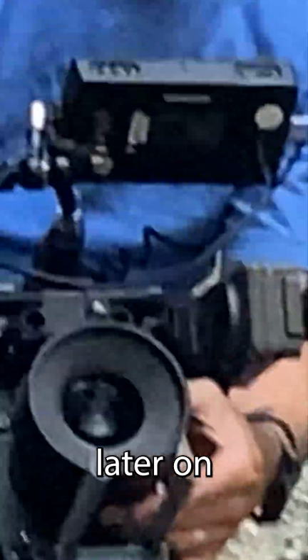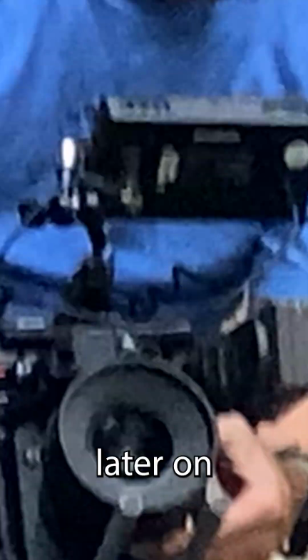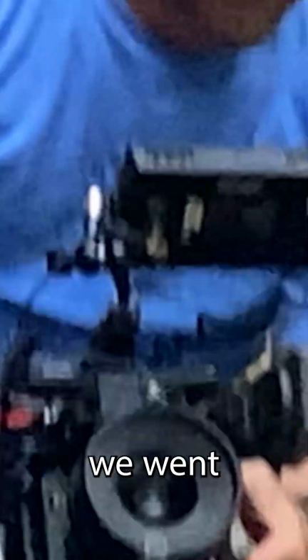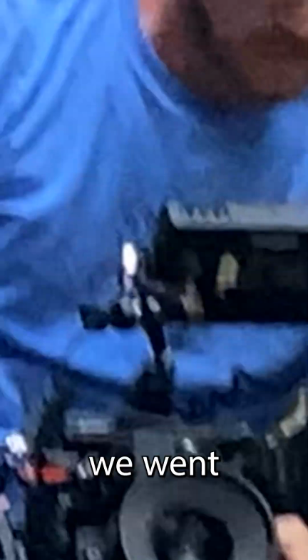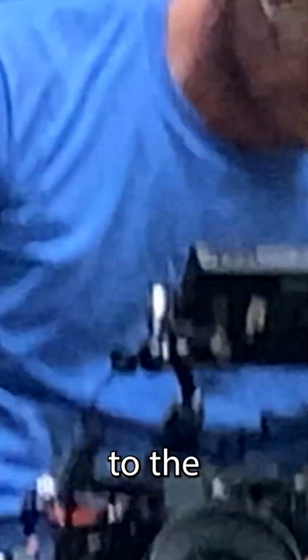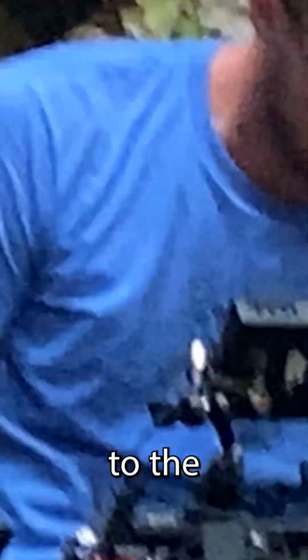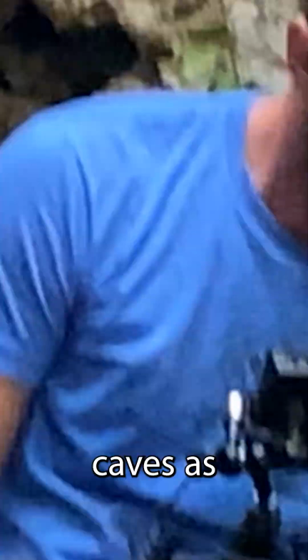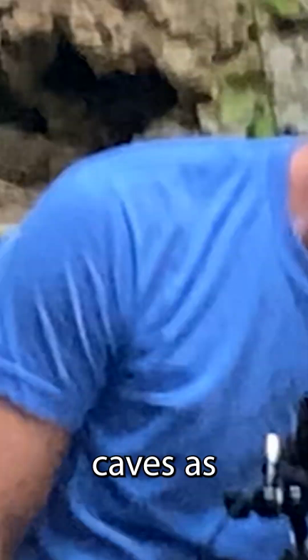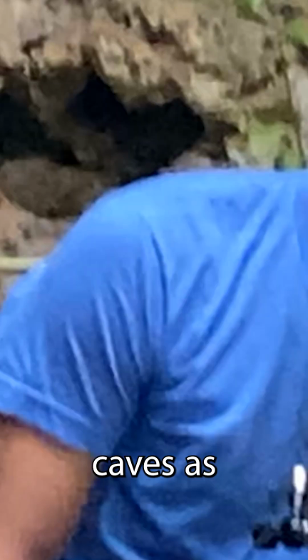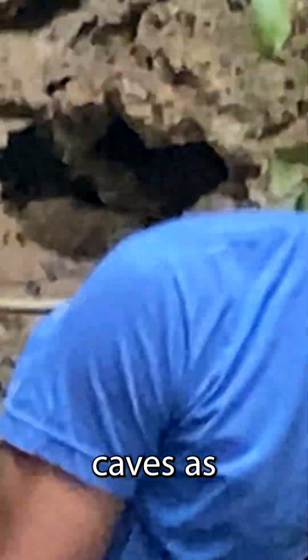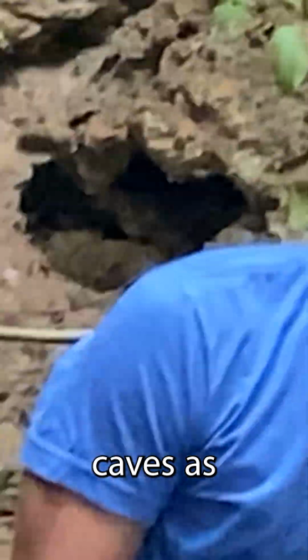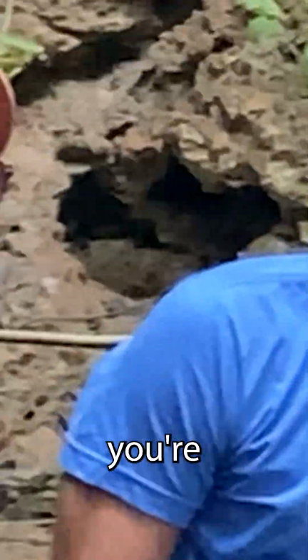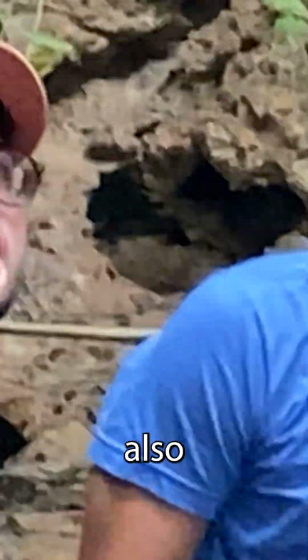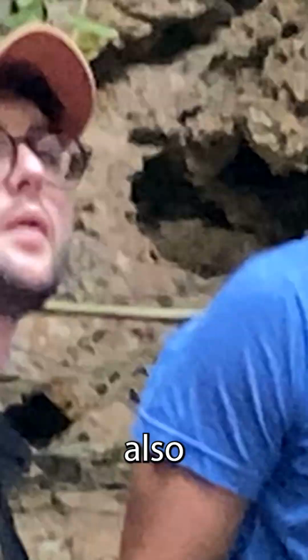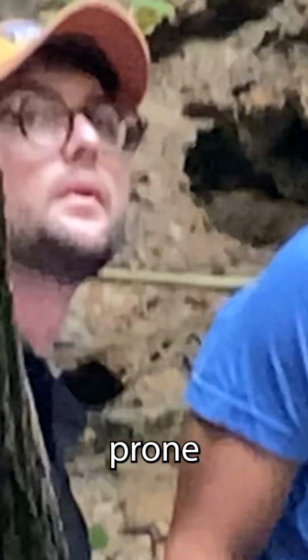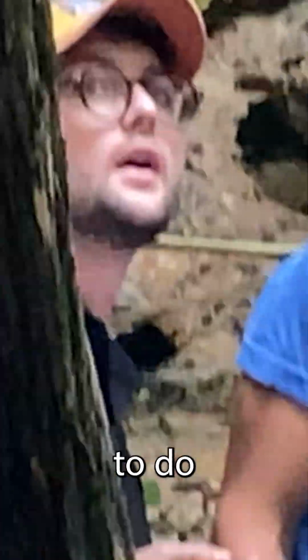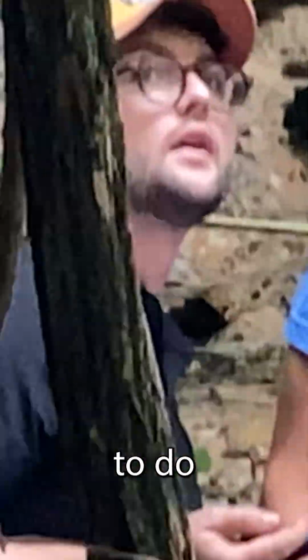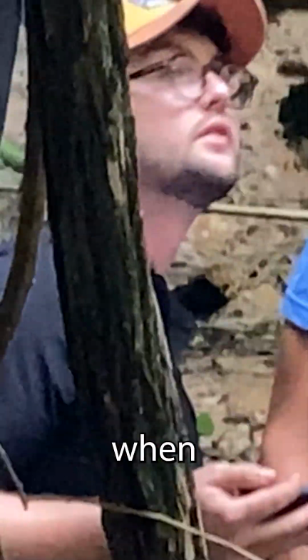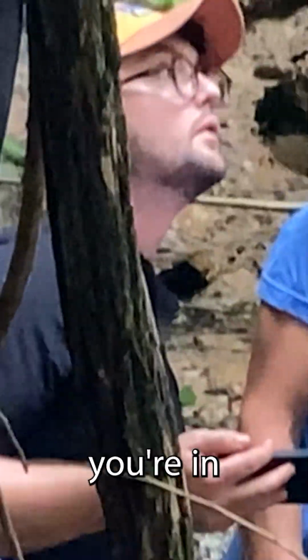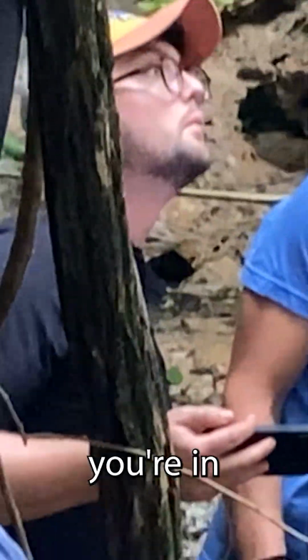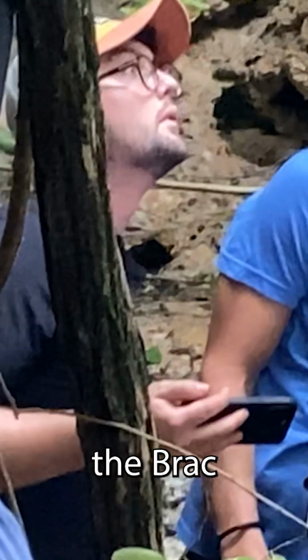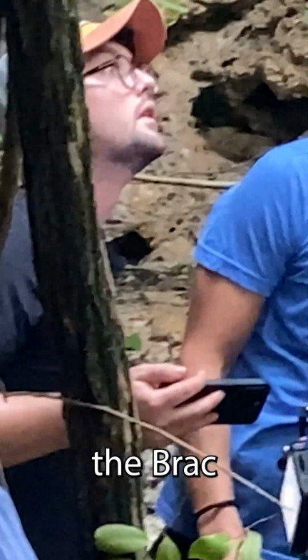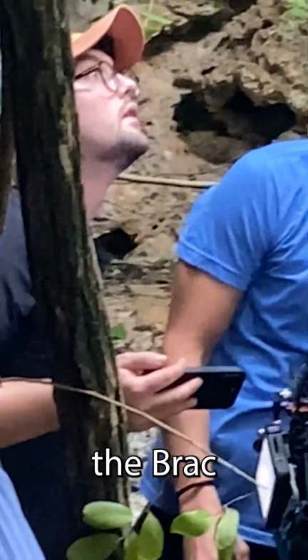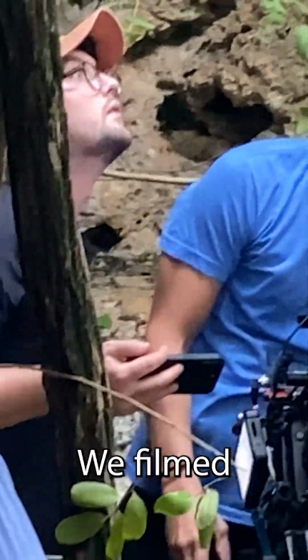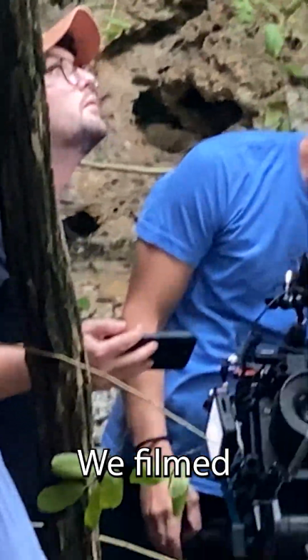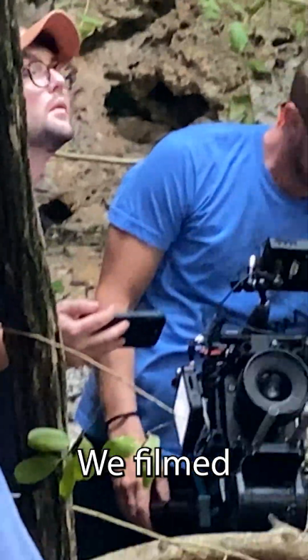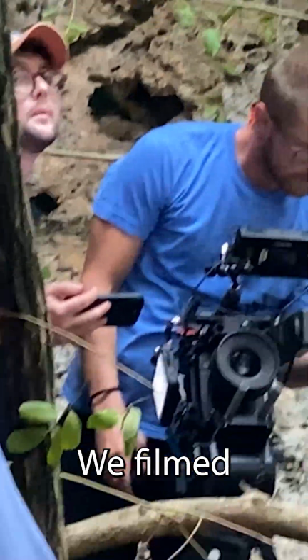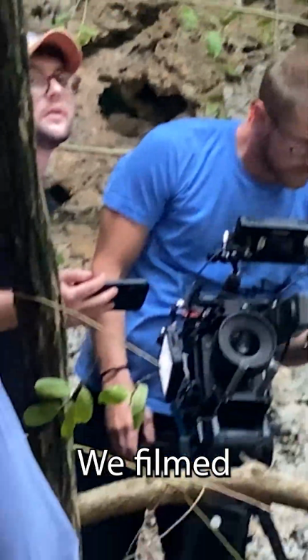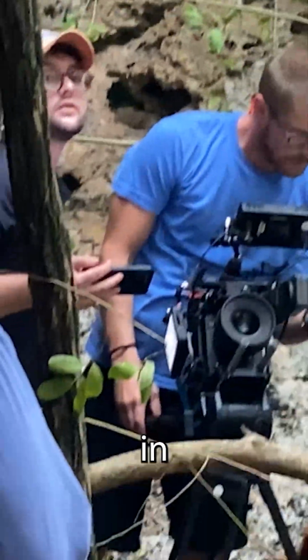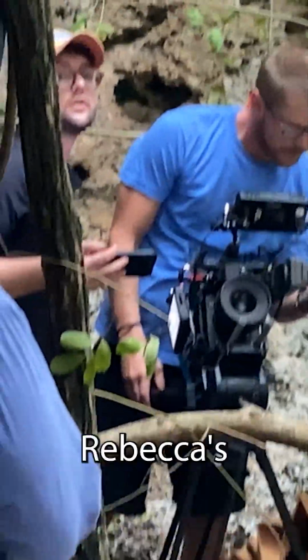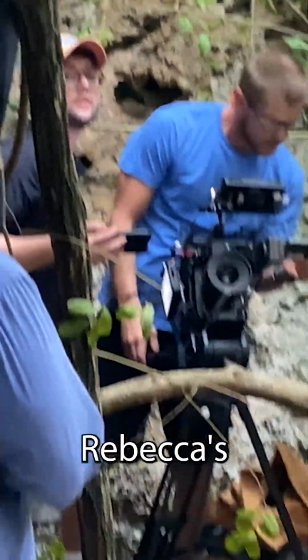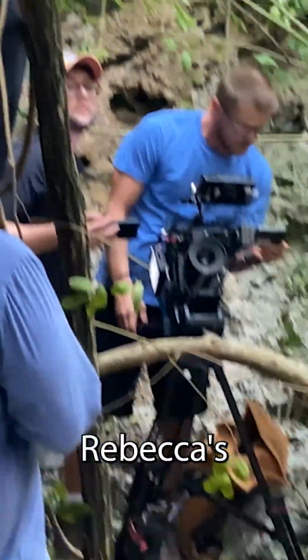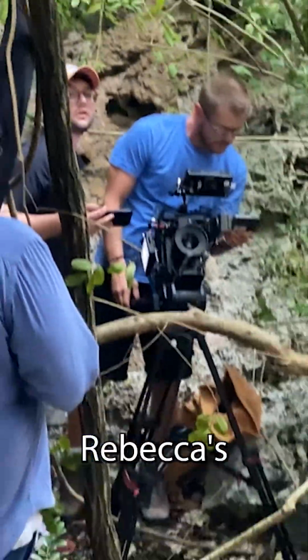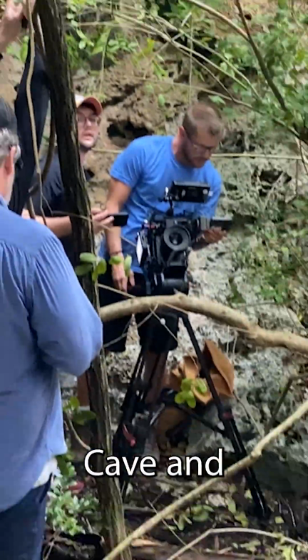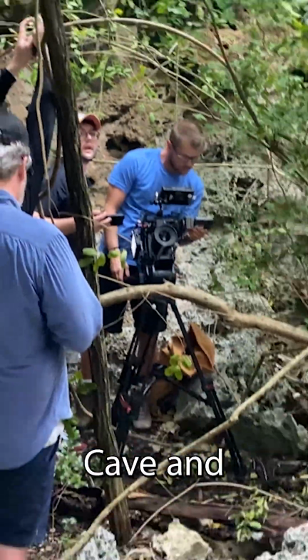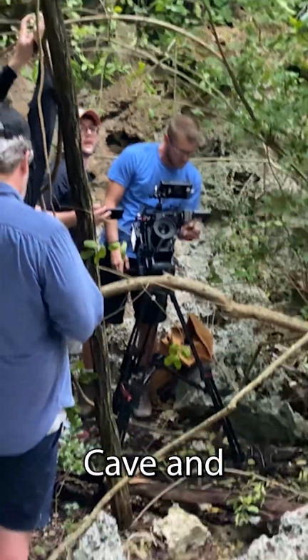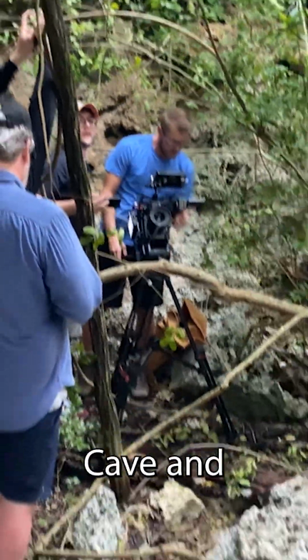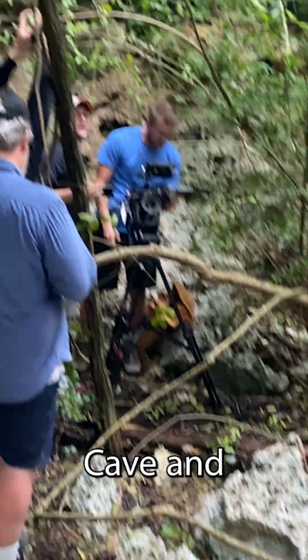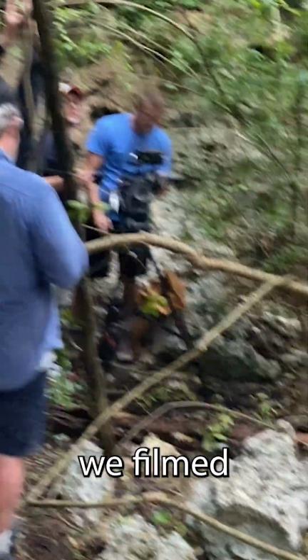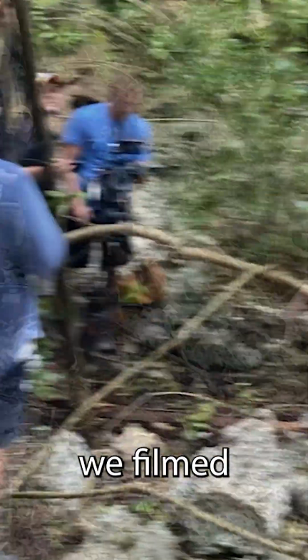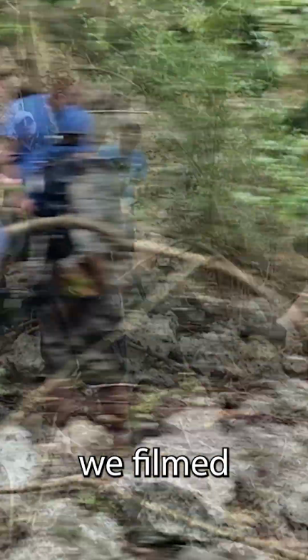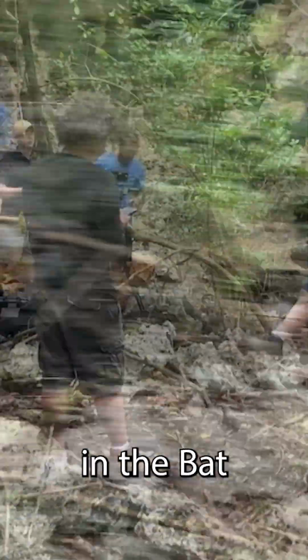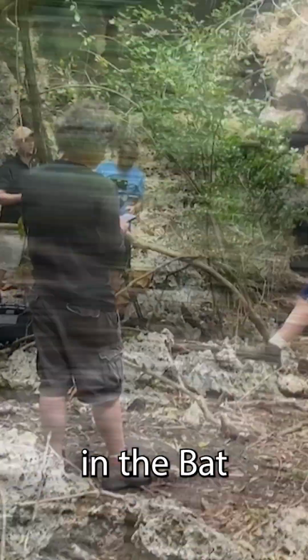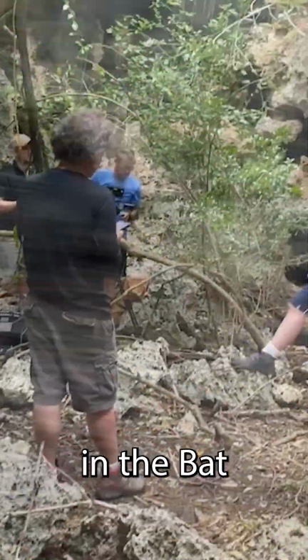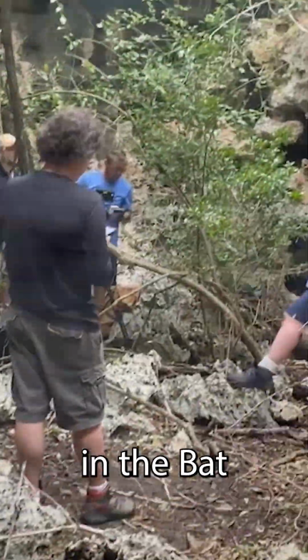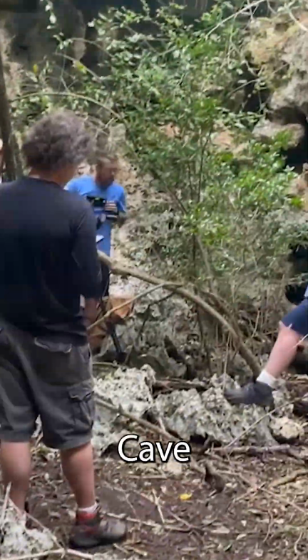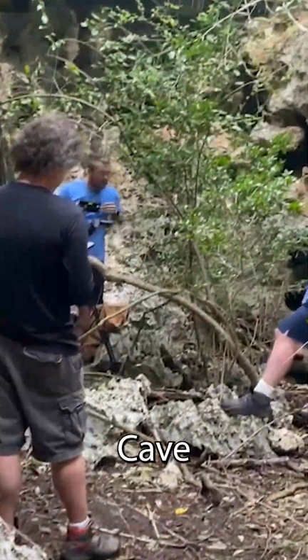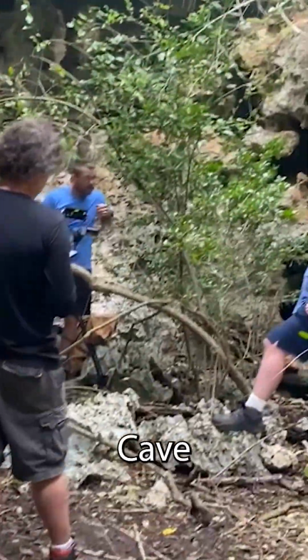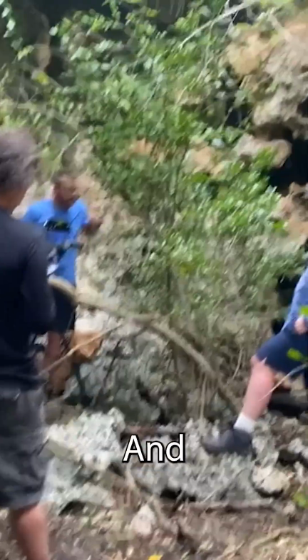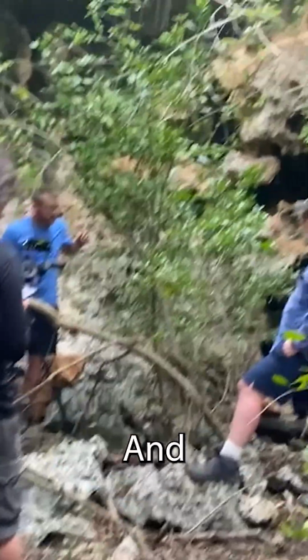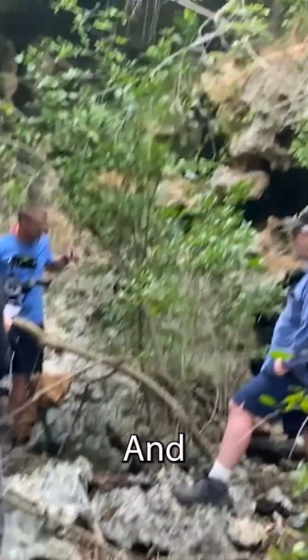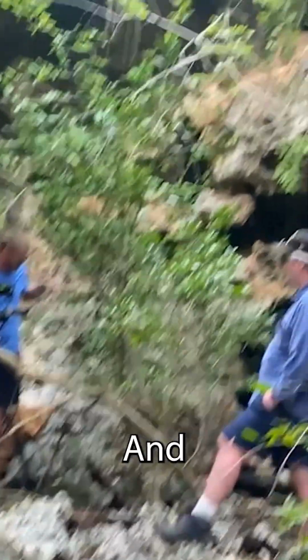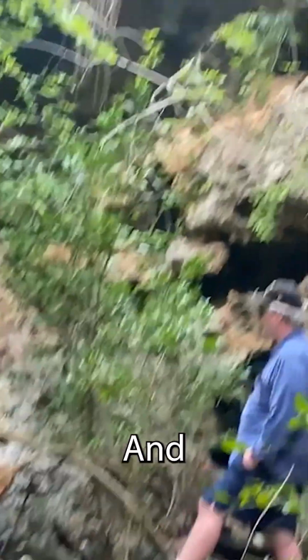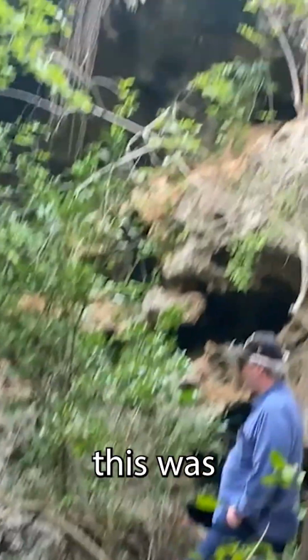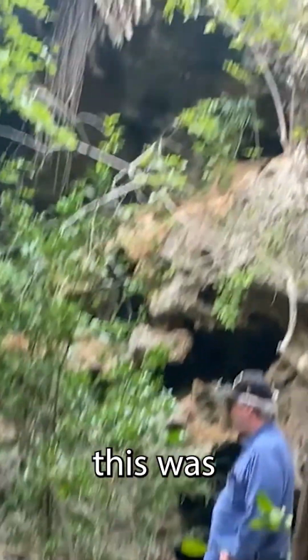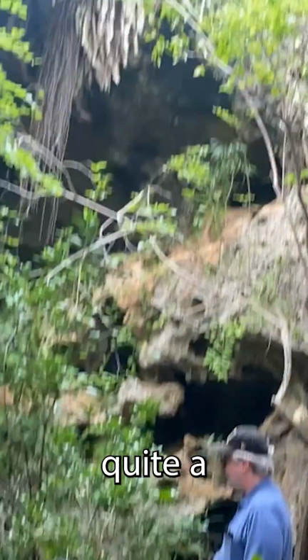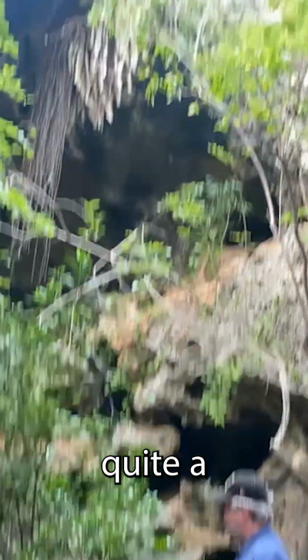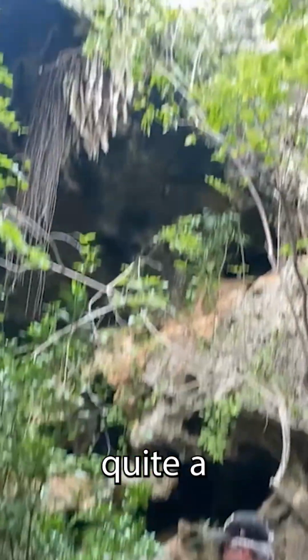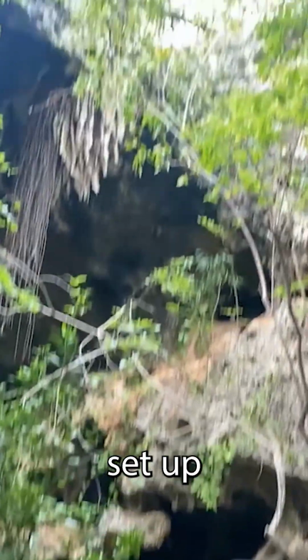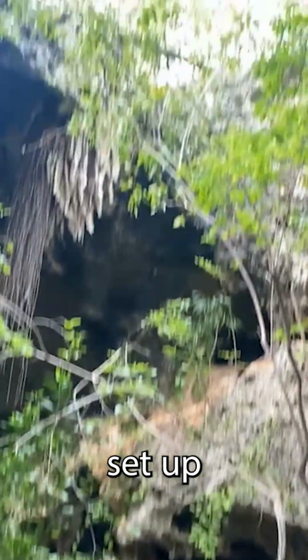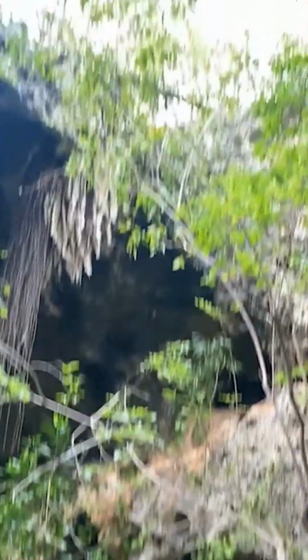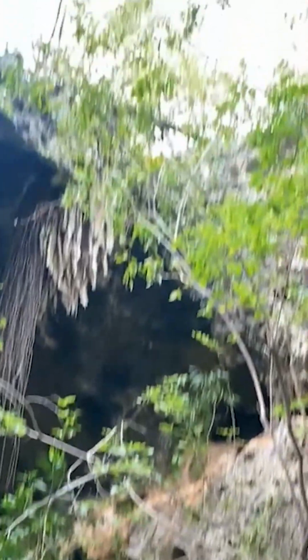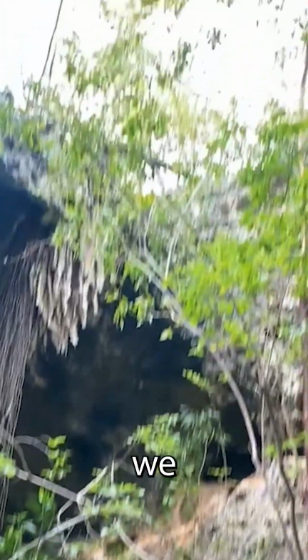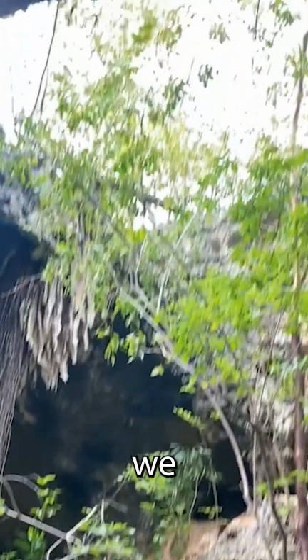Later on, we went to the caves, as you're also prone to do when you're in the Brack. We filmed in Rebecca's Cave and we filmed in the Bat Cave. And this was quite a setup.